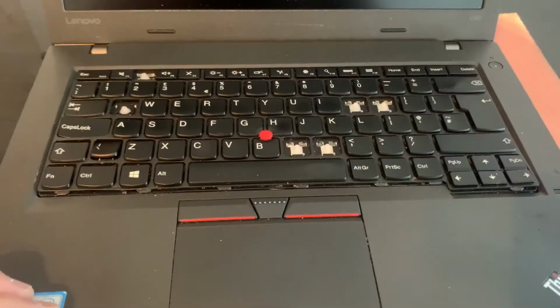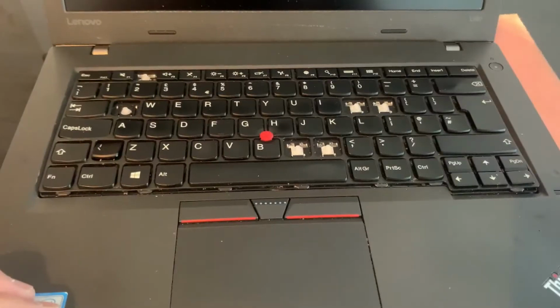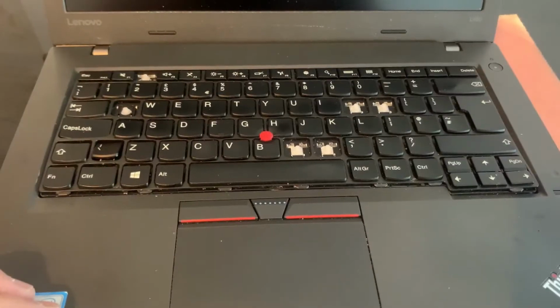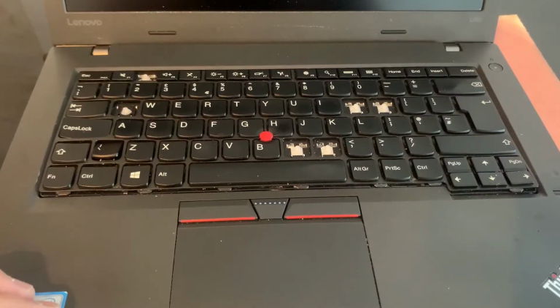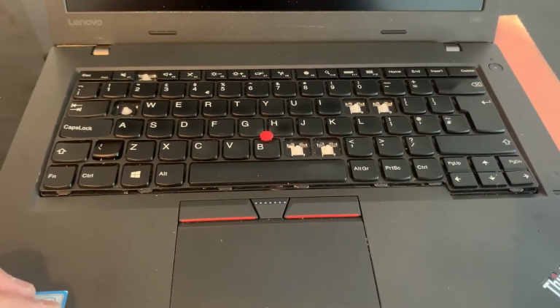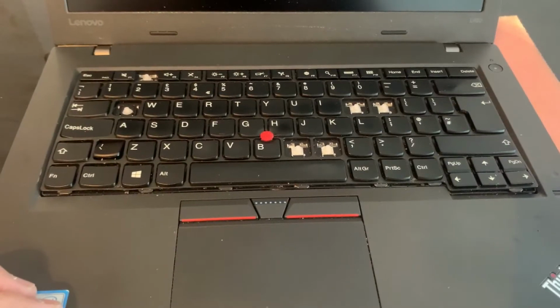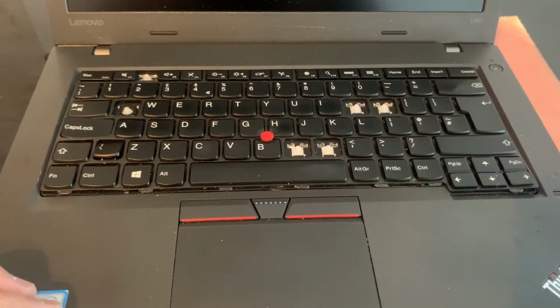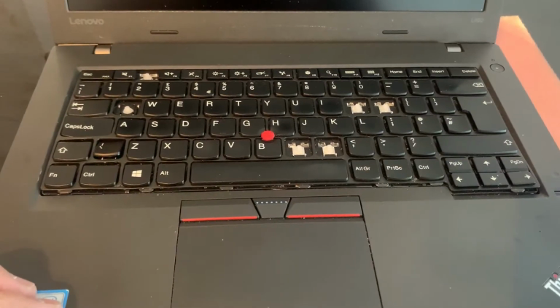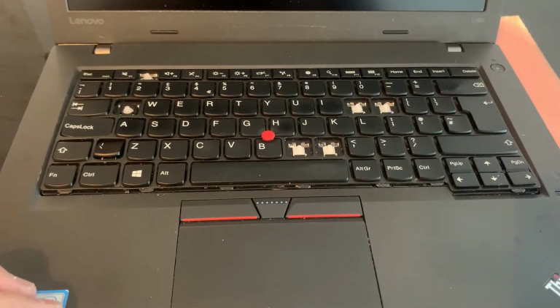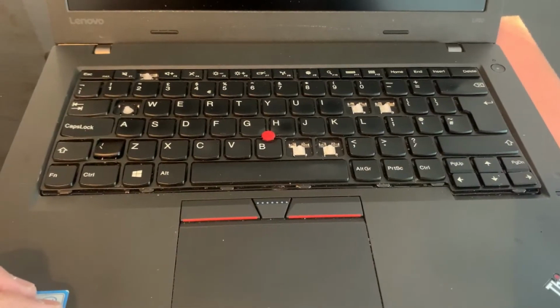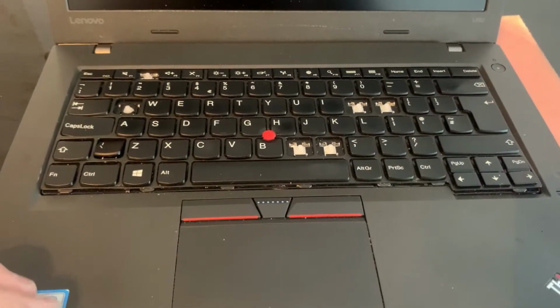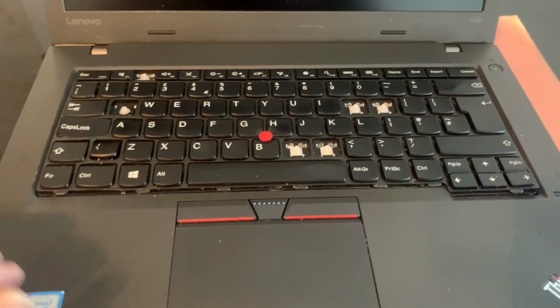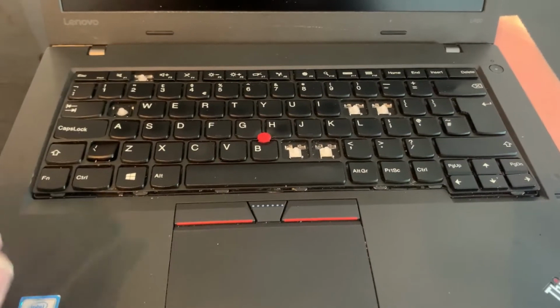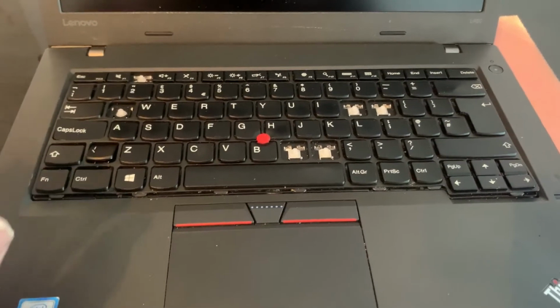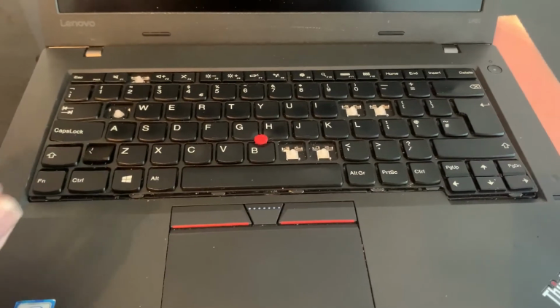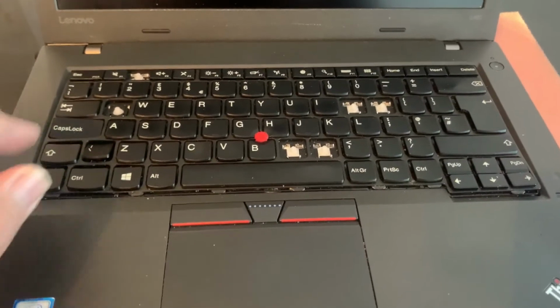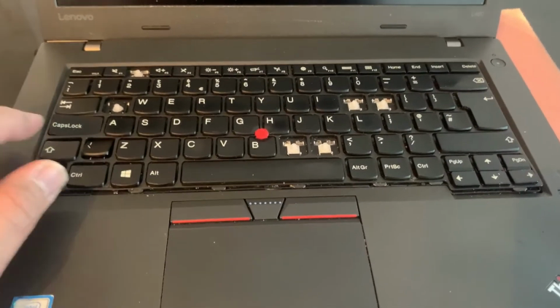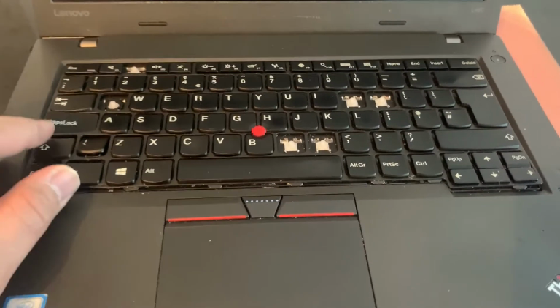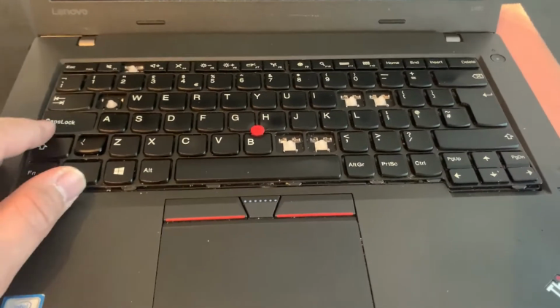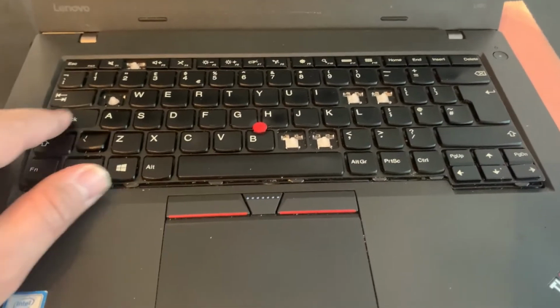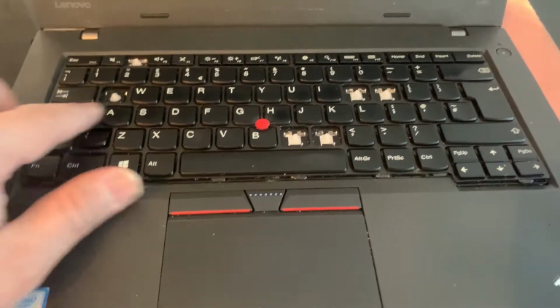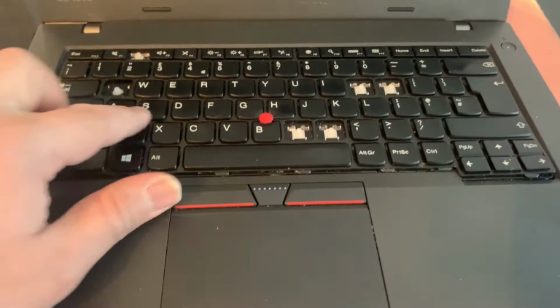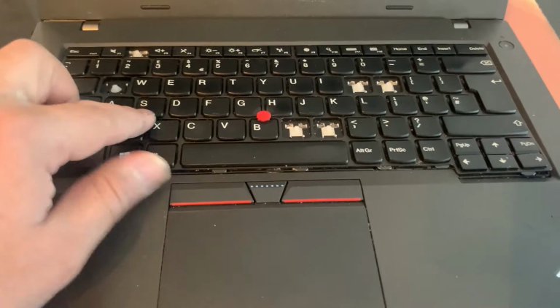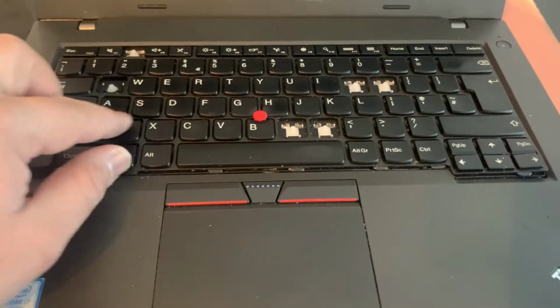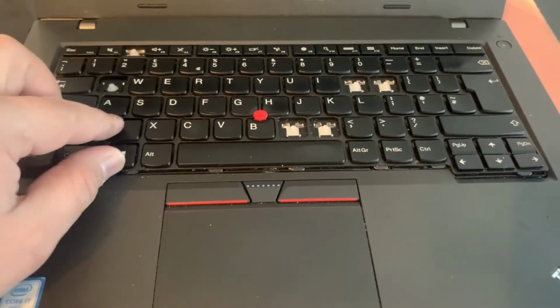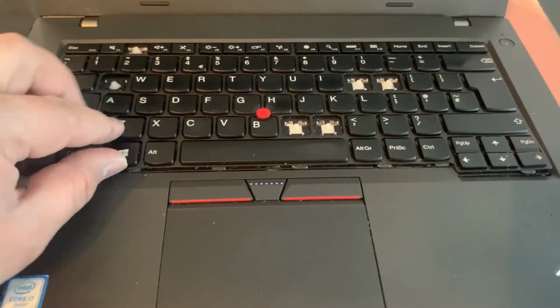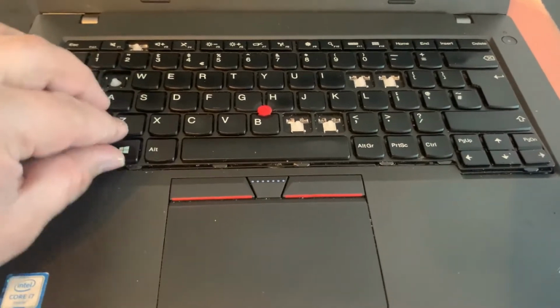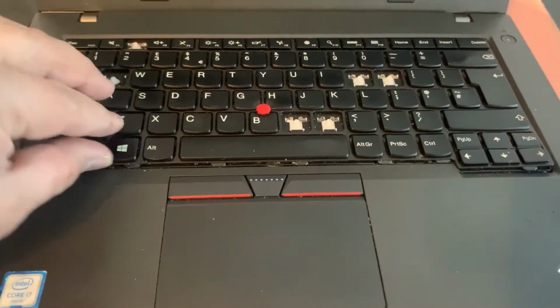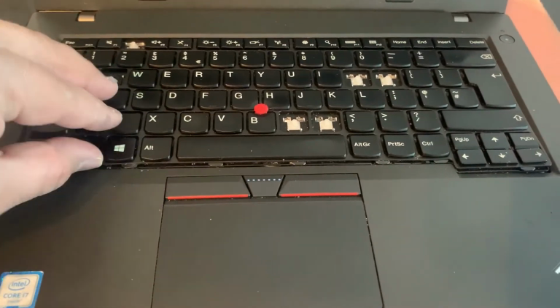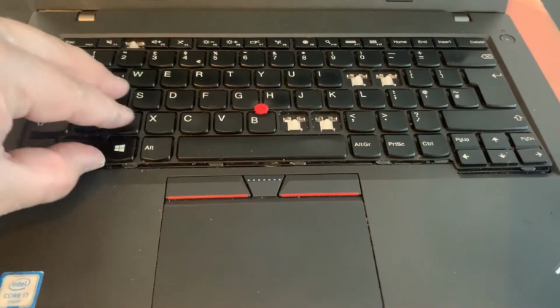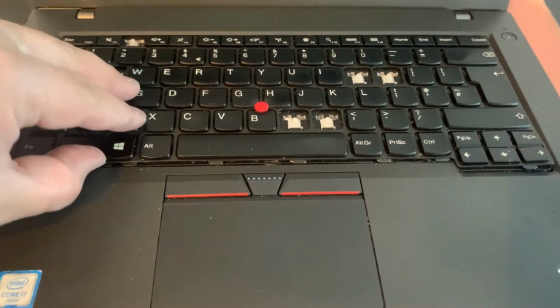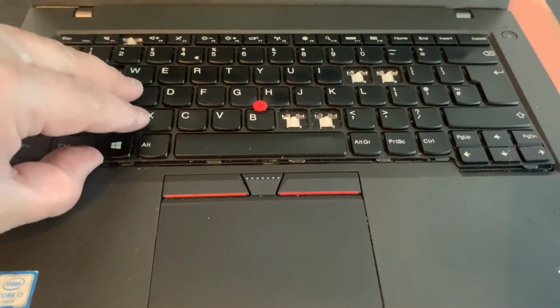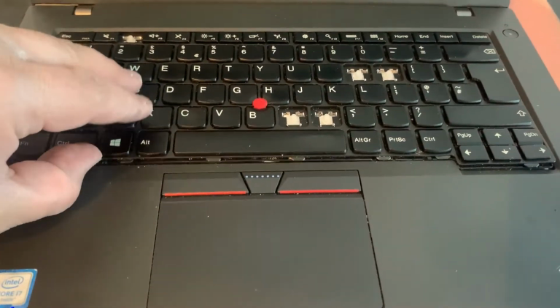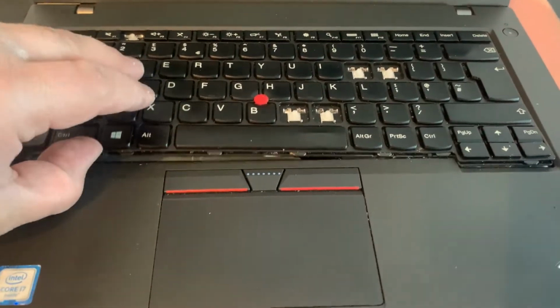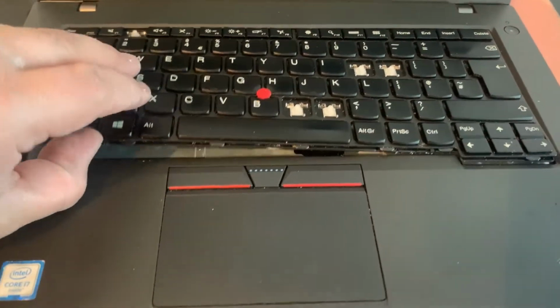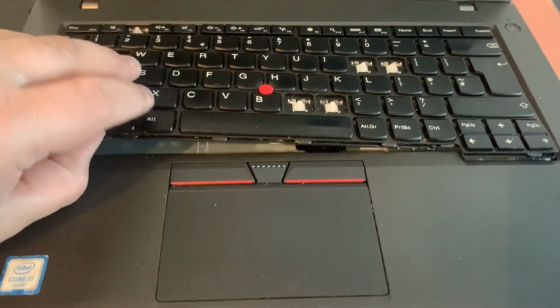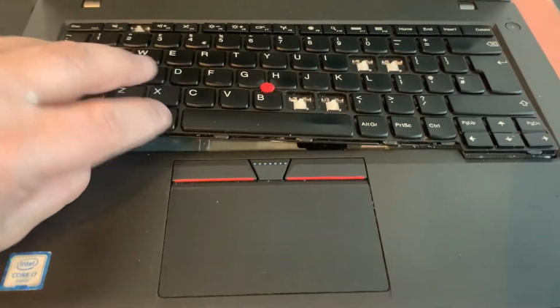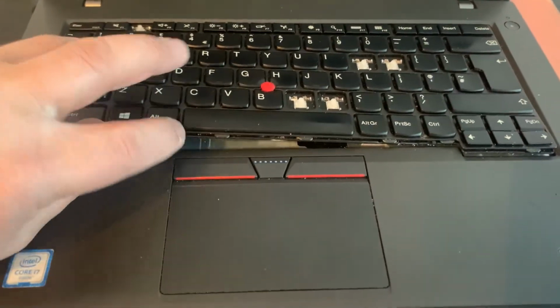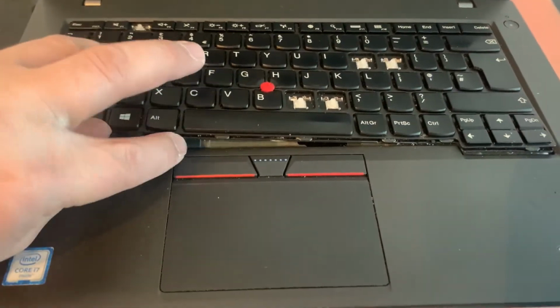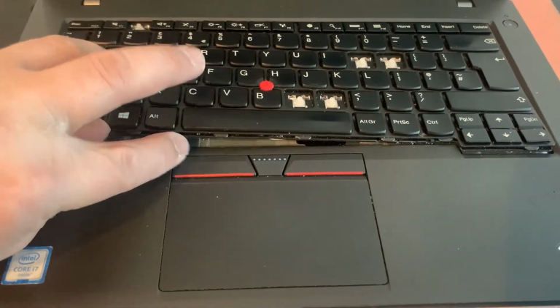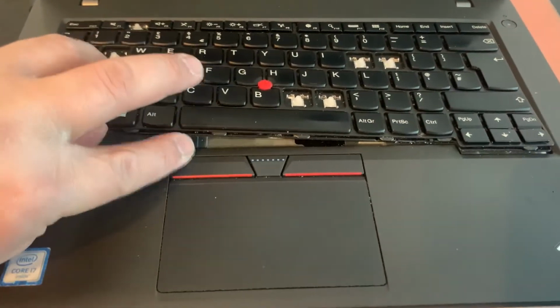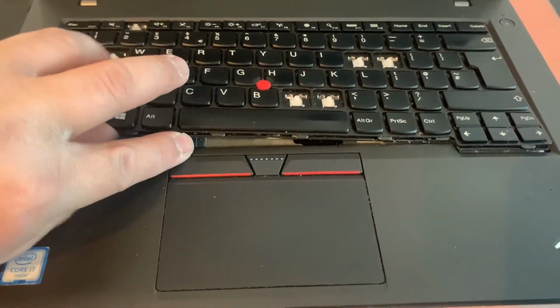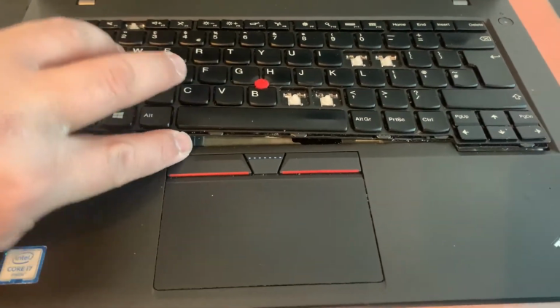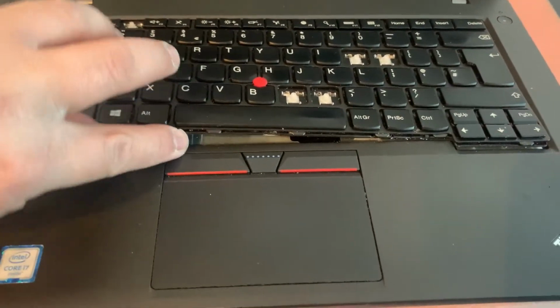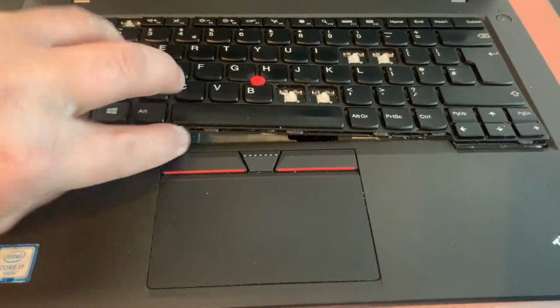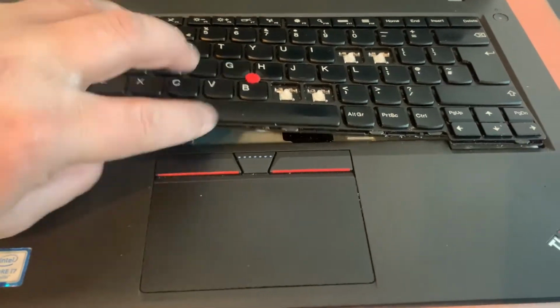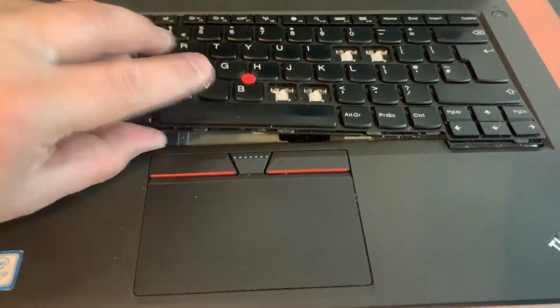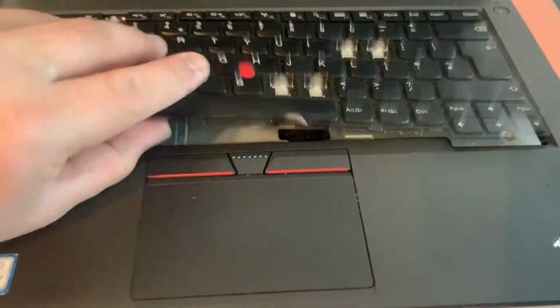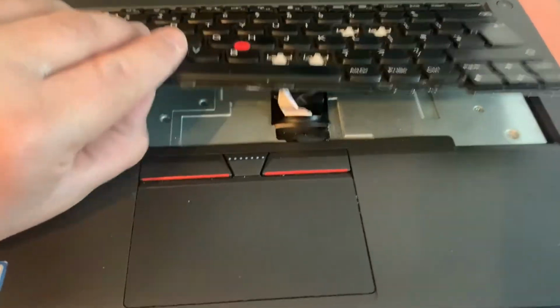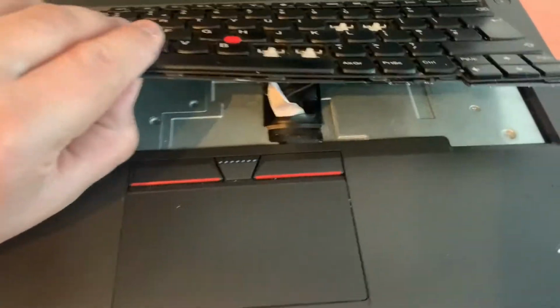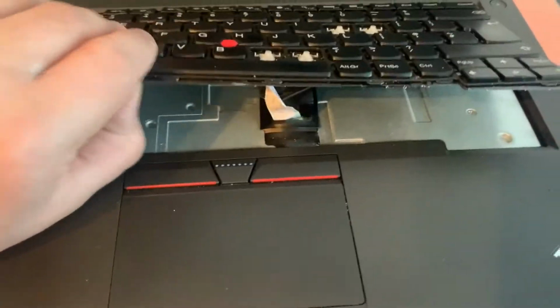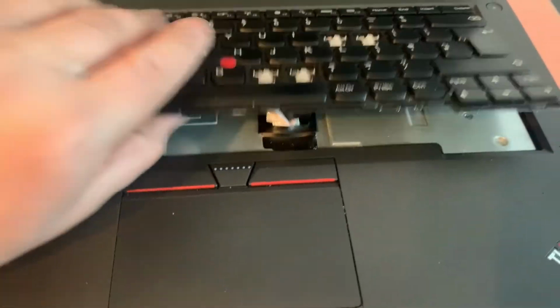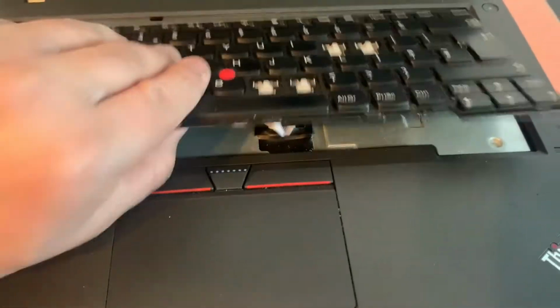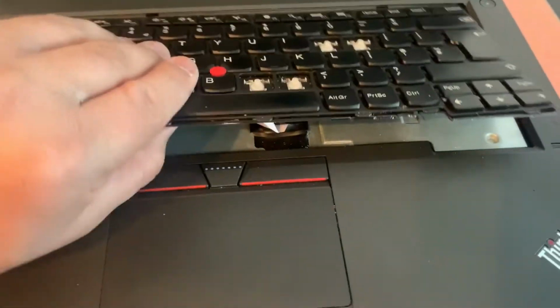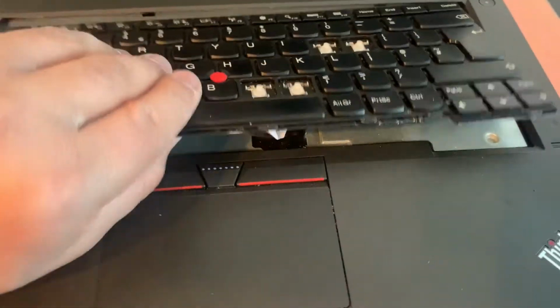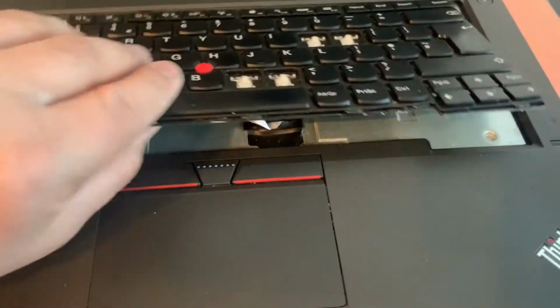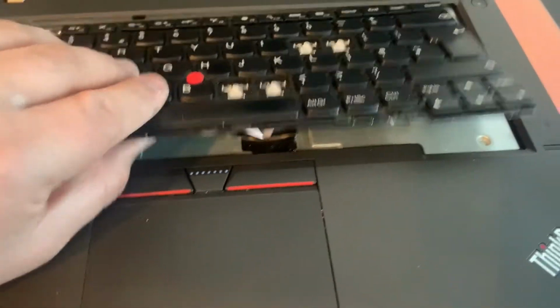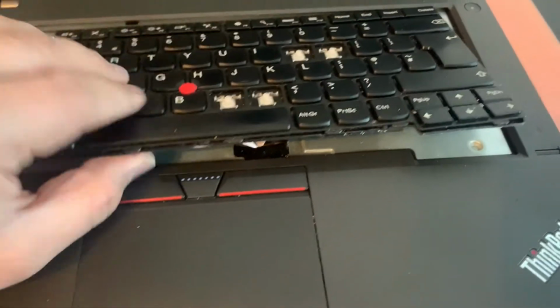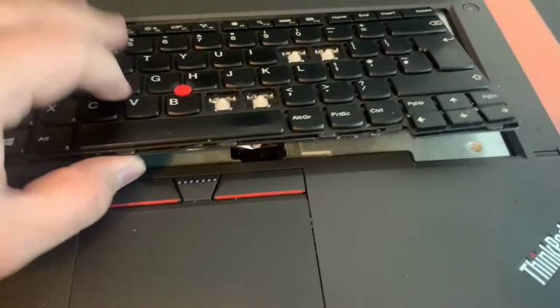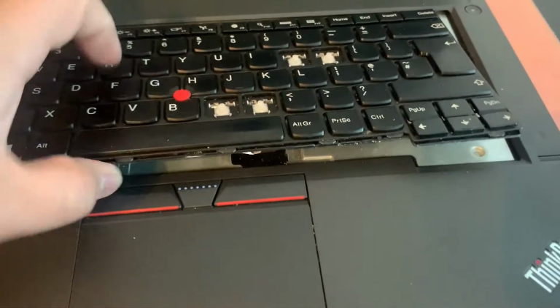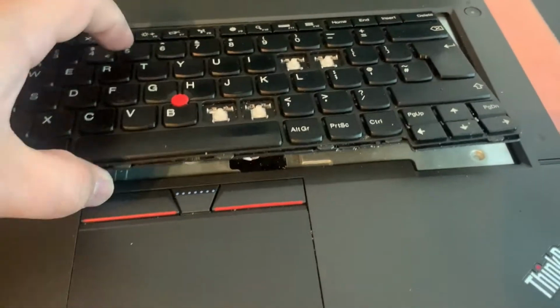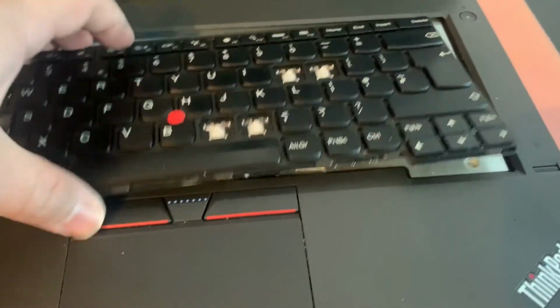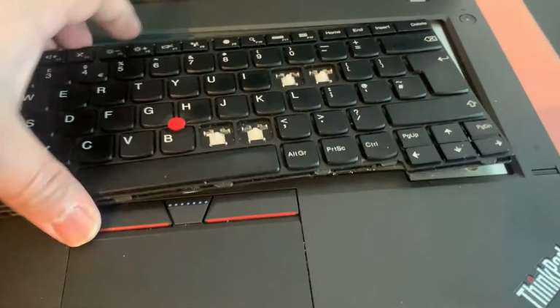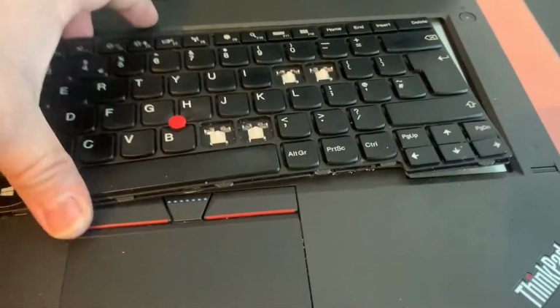Once you've unscrewed all of them, you just put your thumb there and lift up.